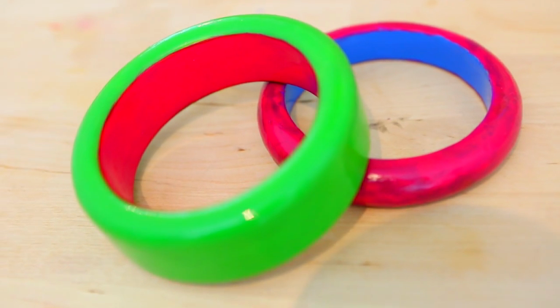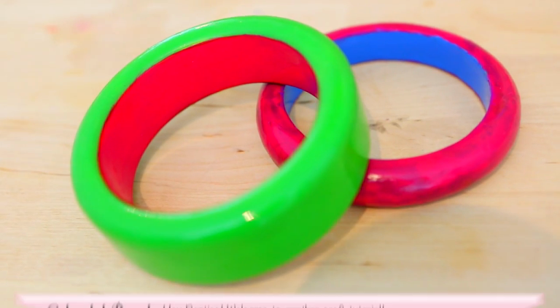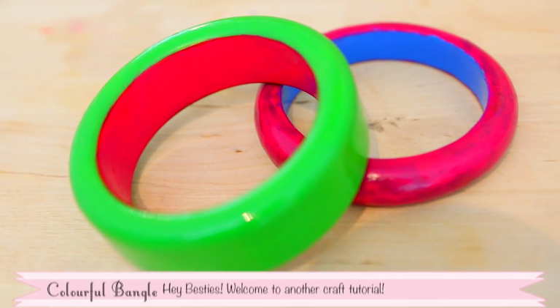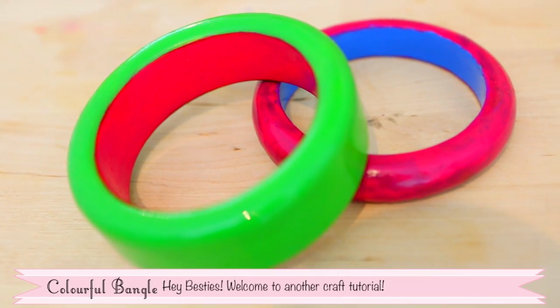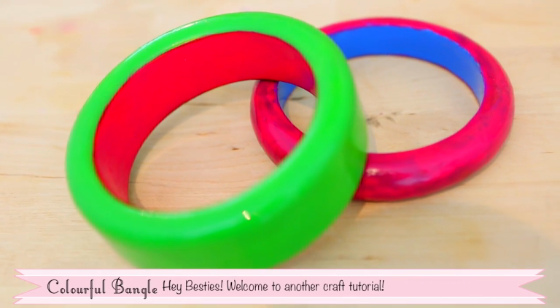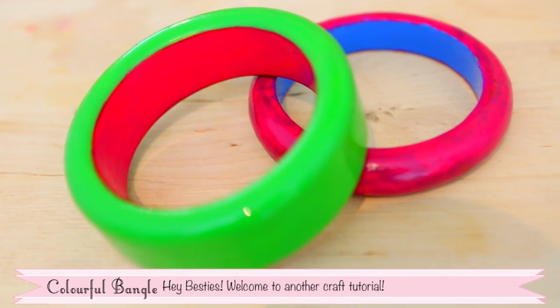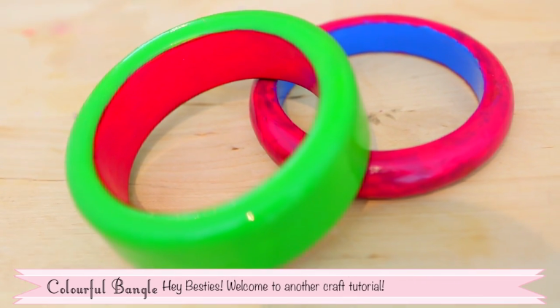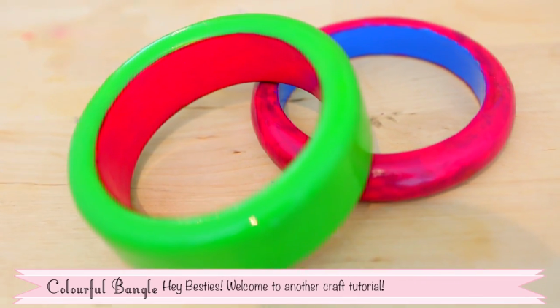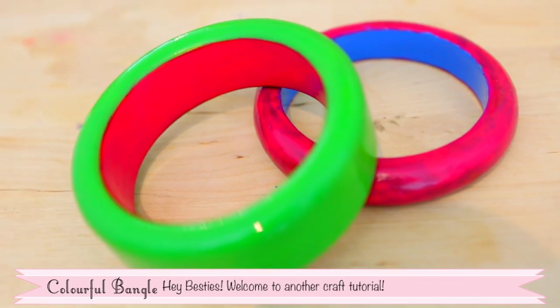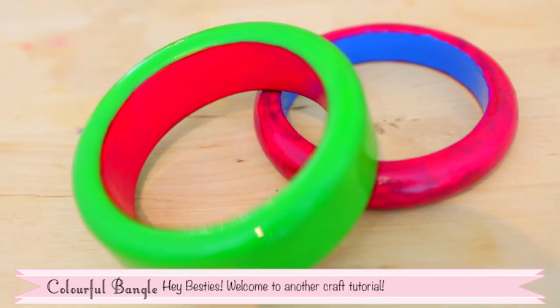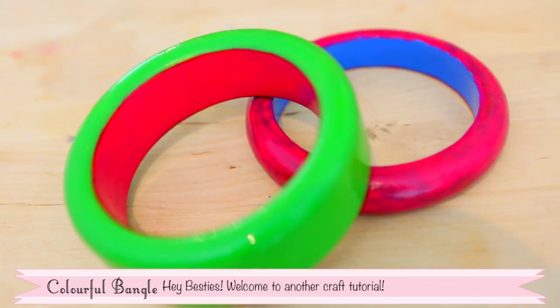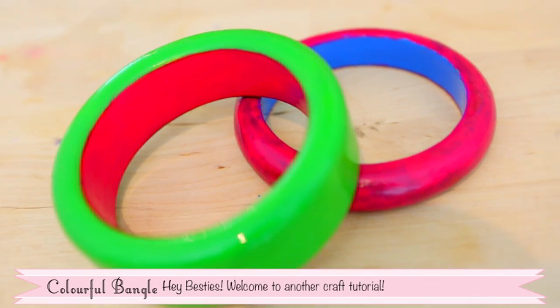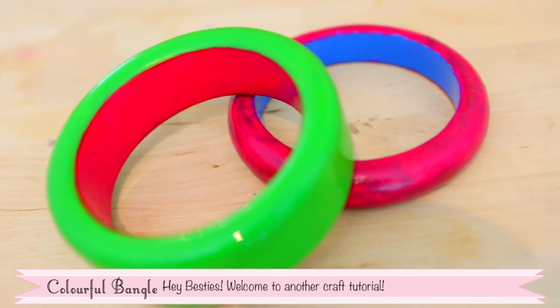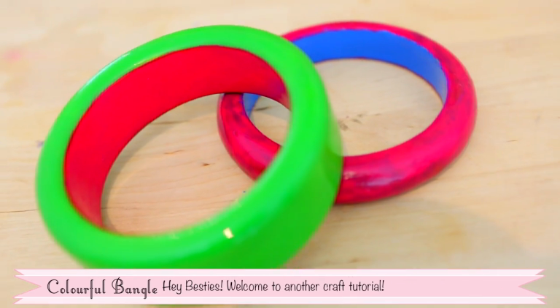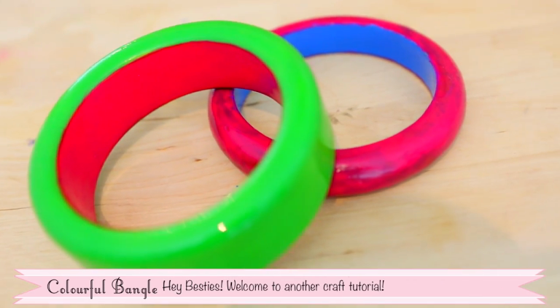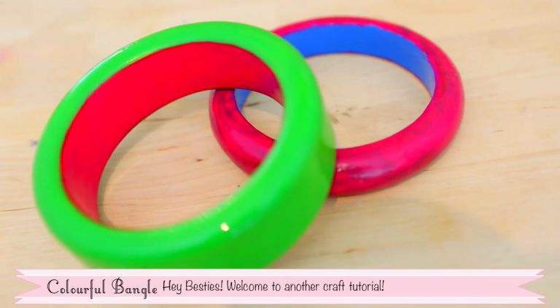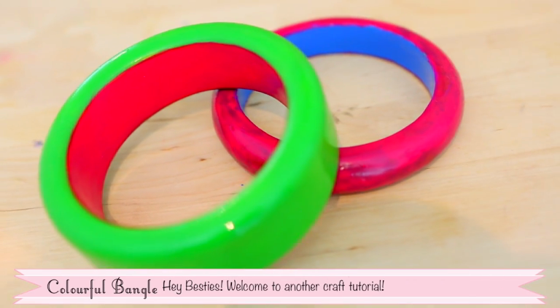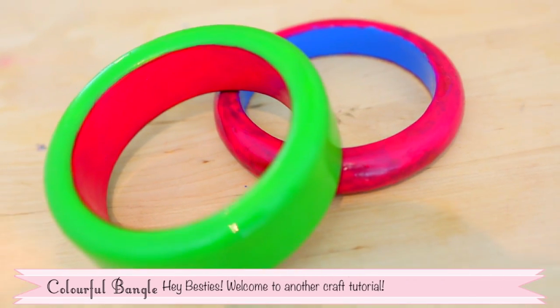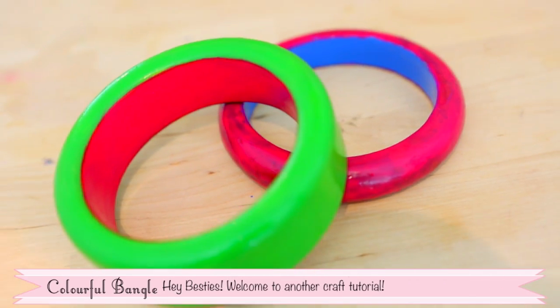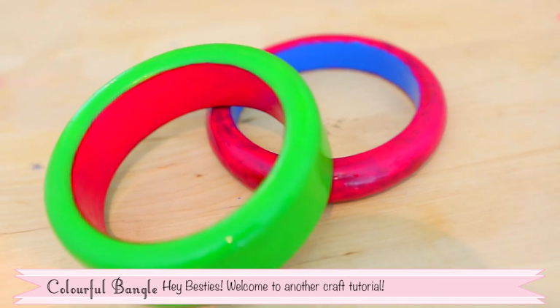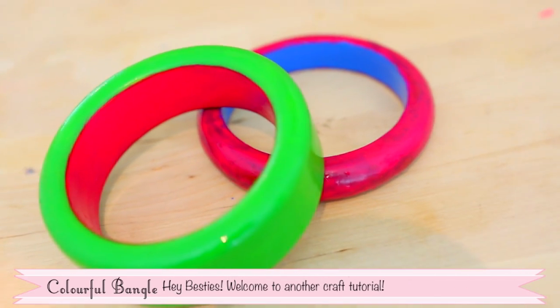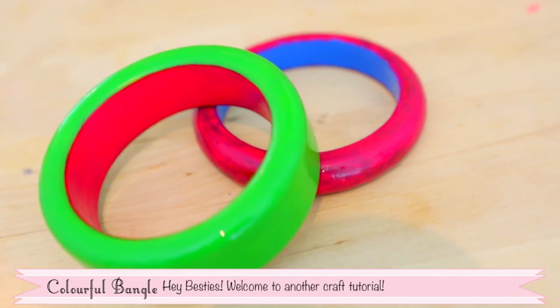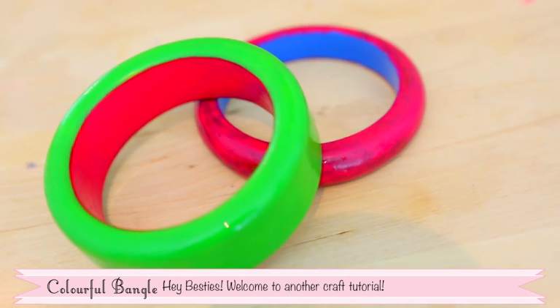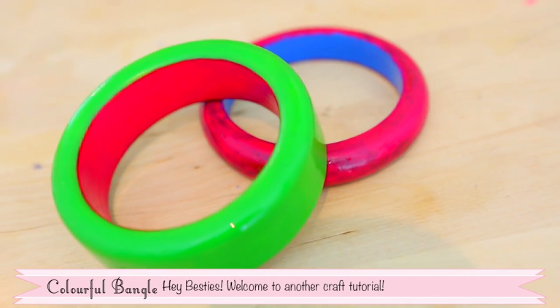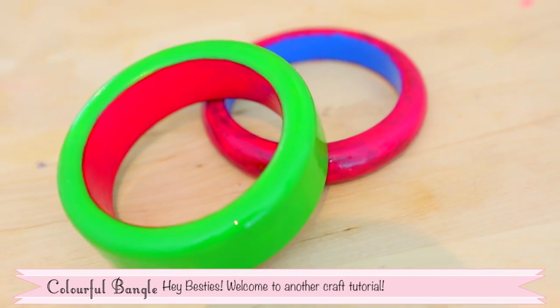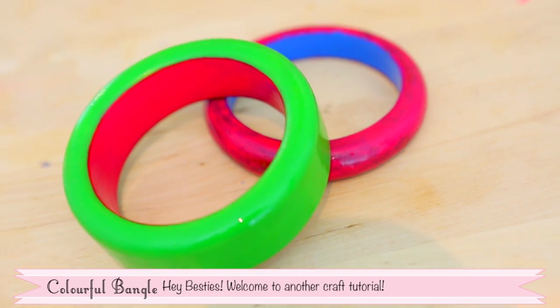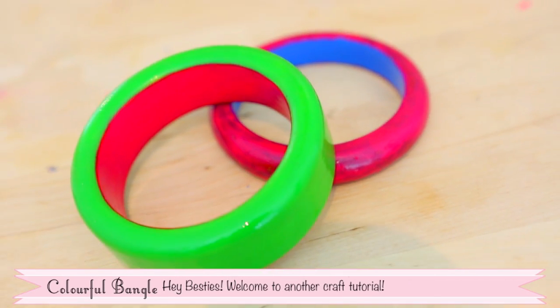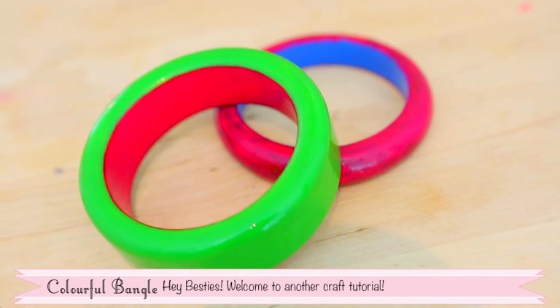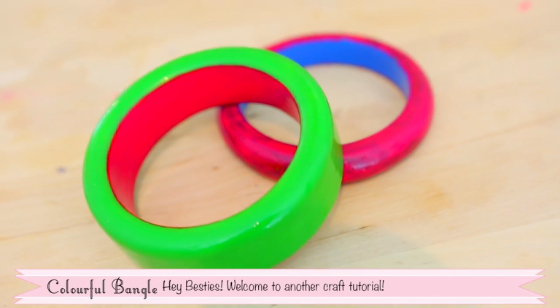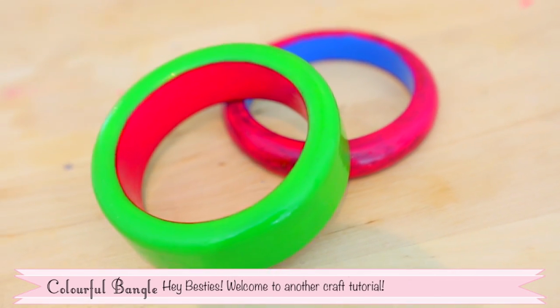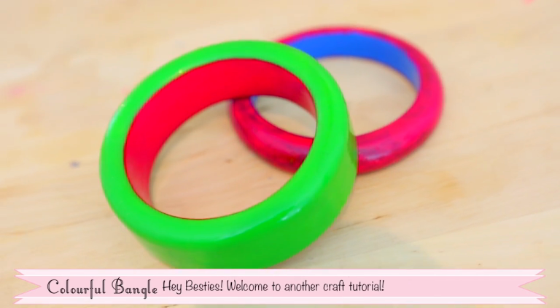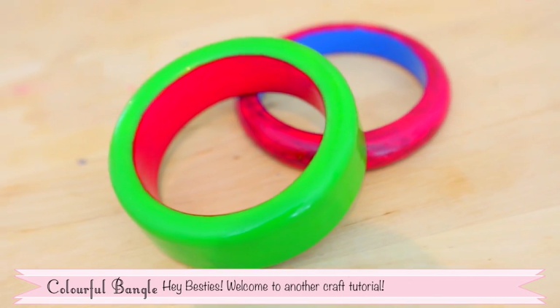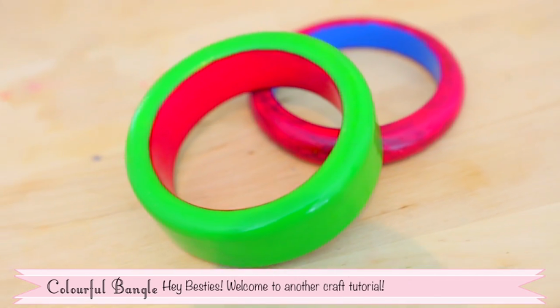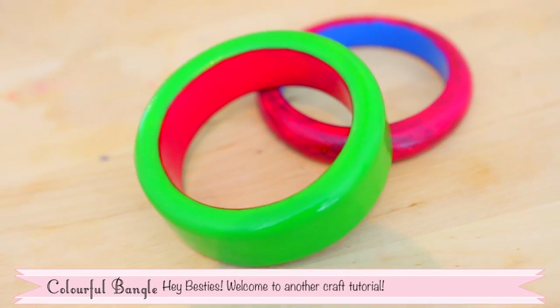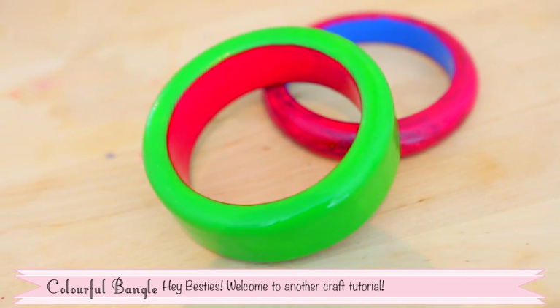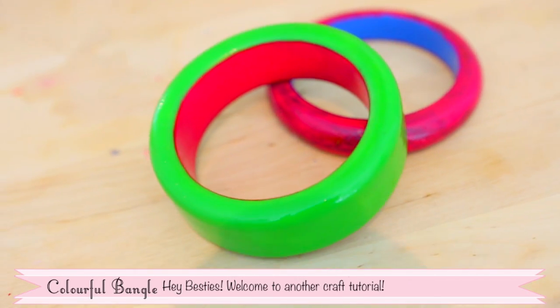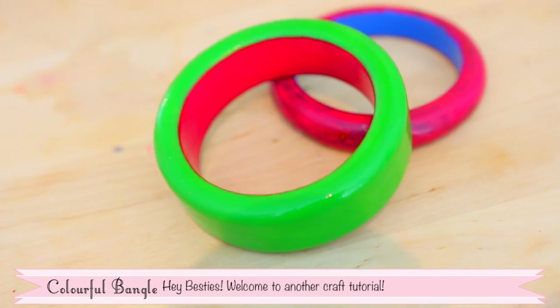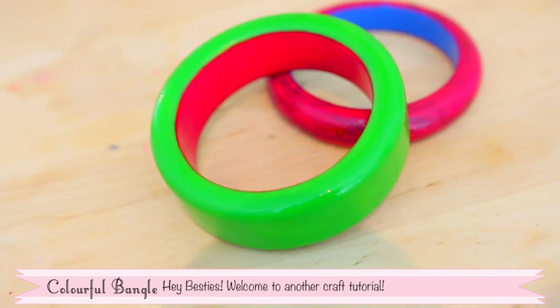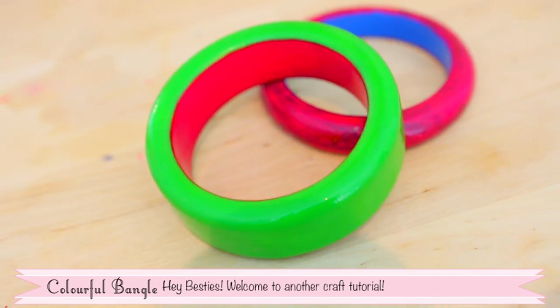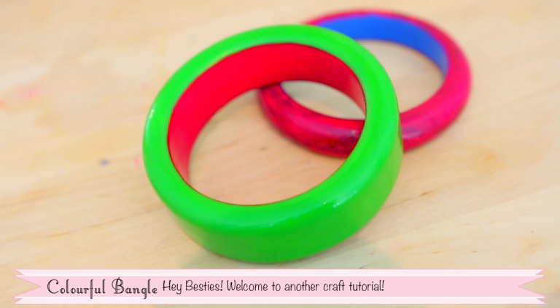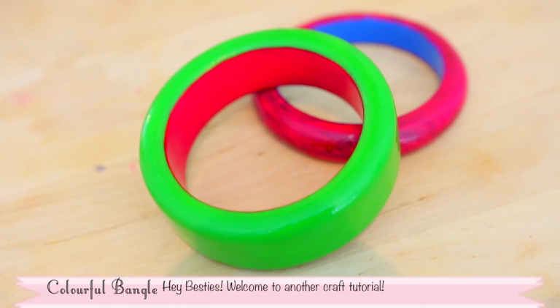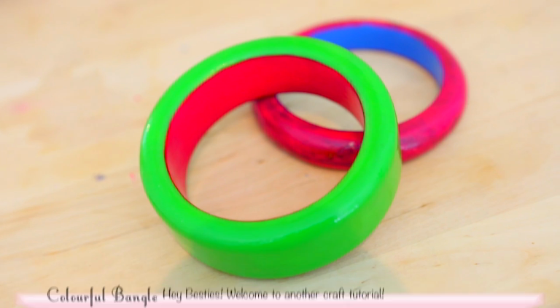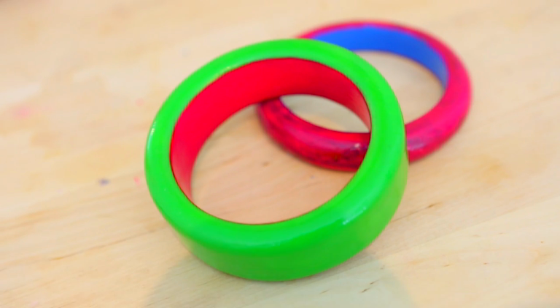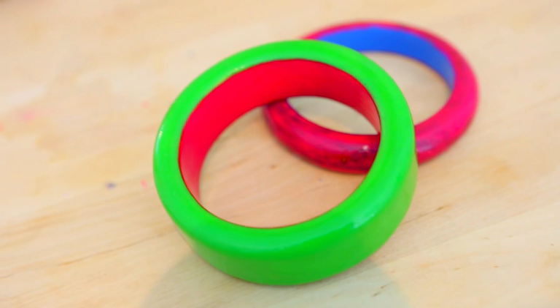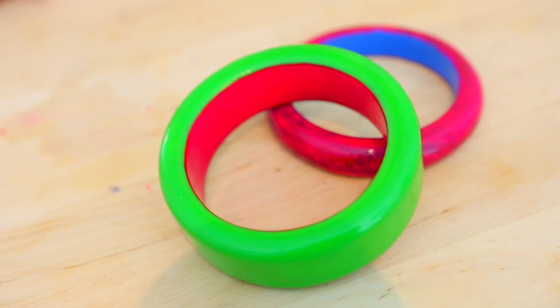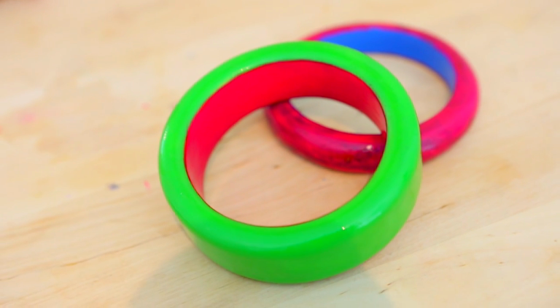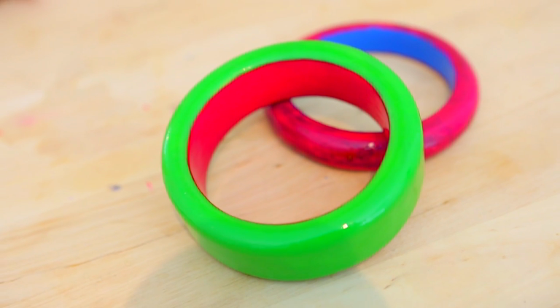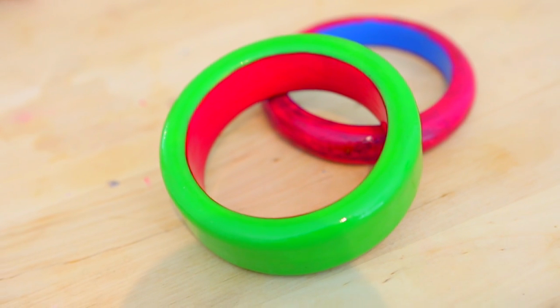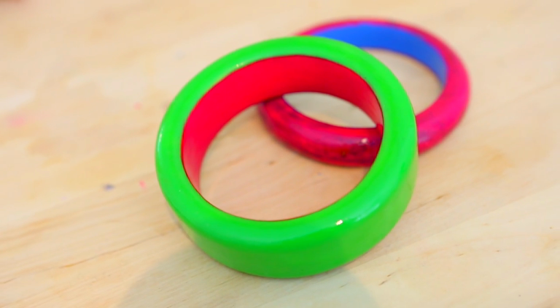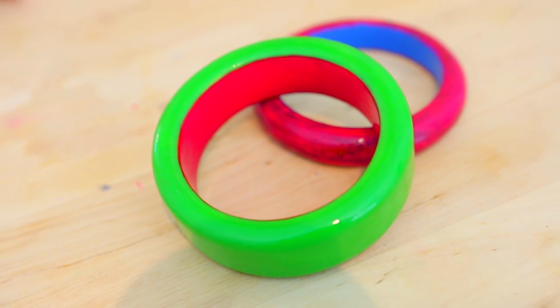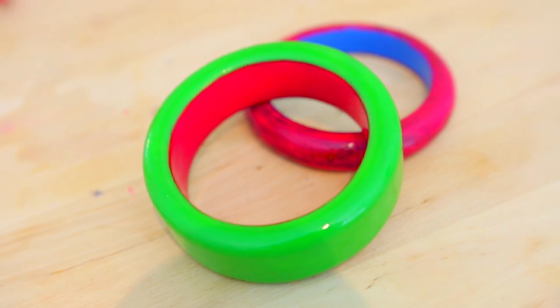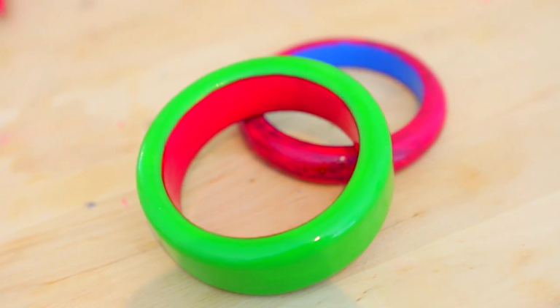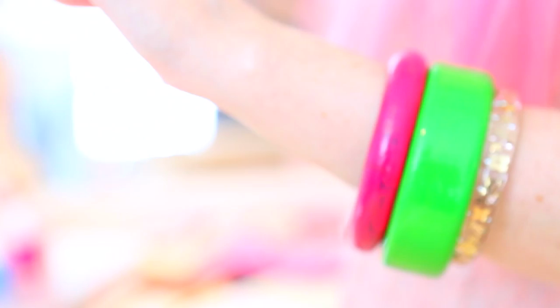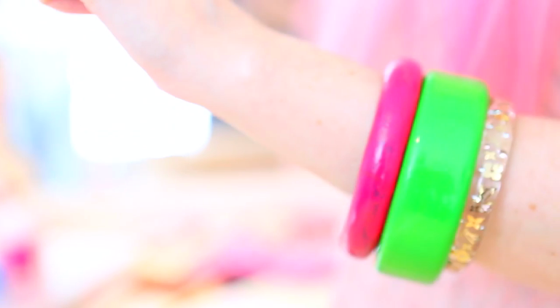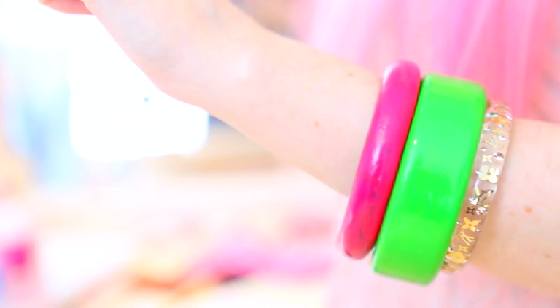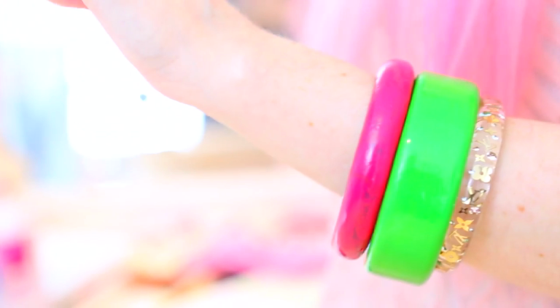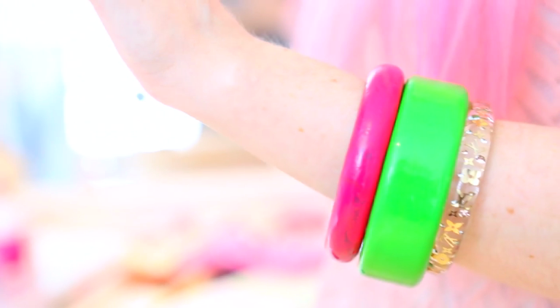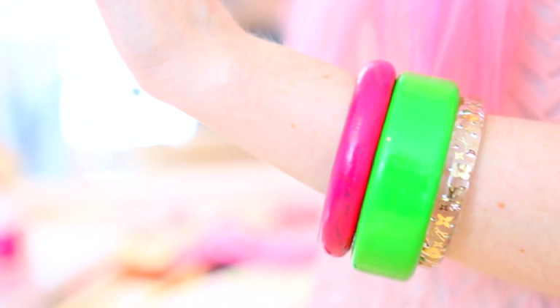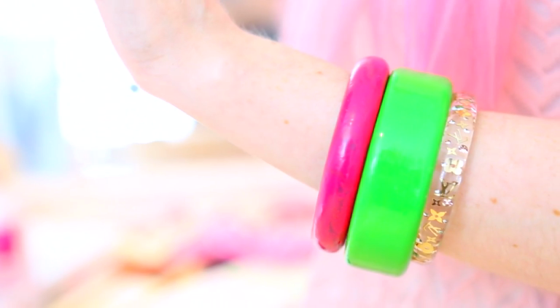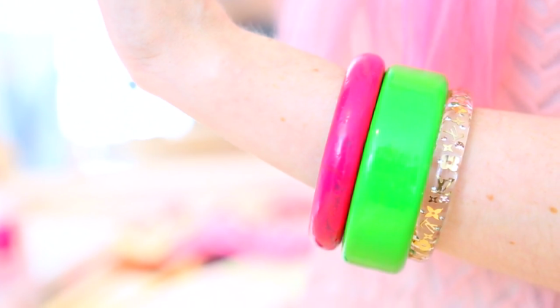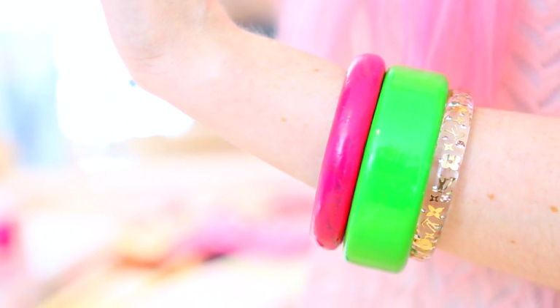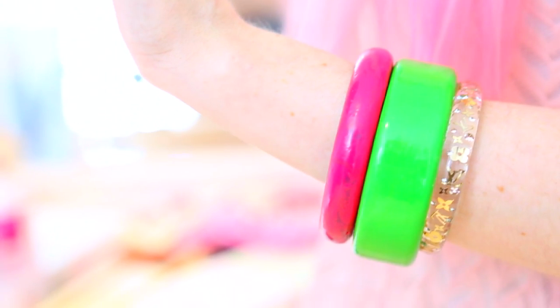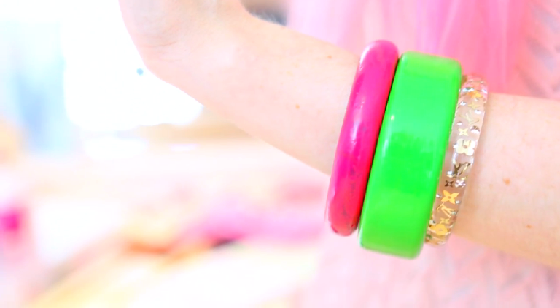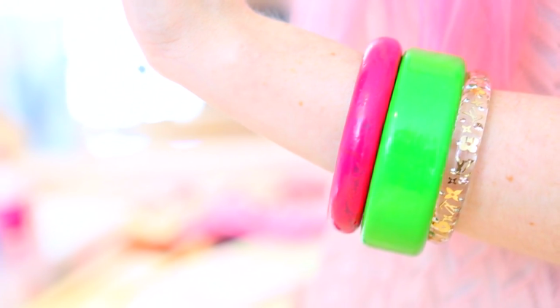Hey Besties, welcome to another craft tutorial. This week we're going to repaint some bangles so they're all colourful for summer.